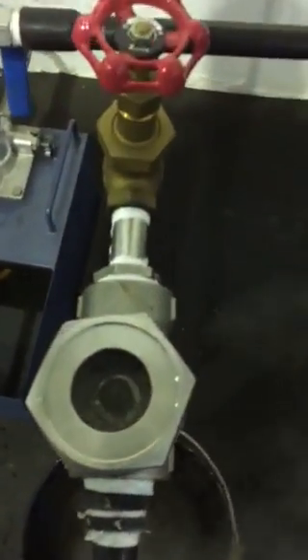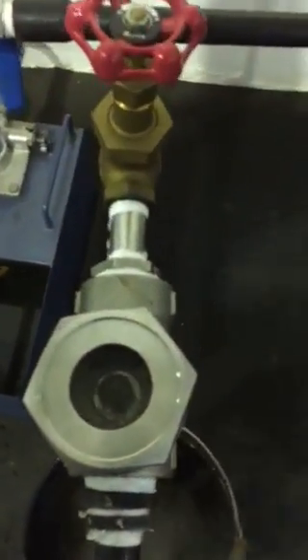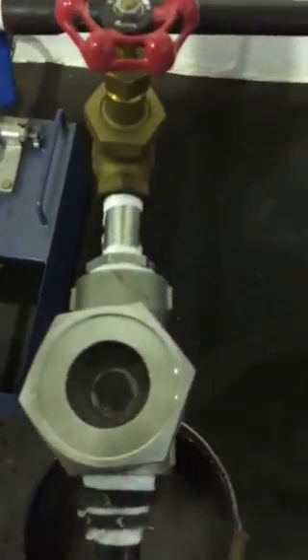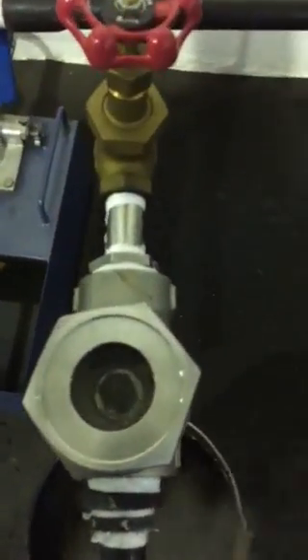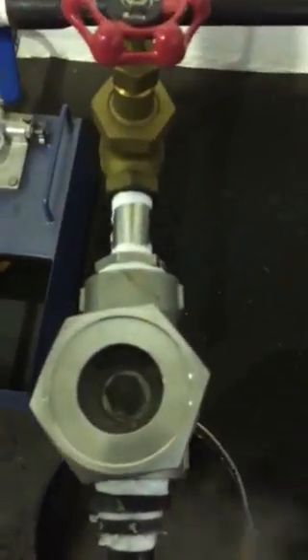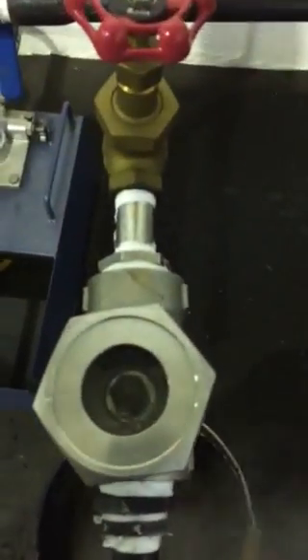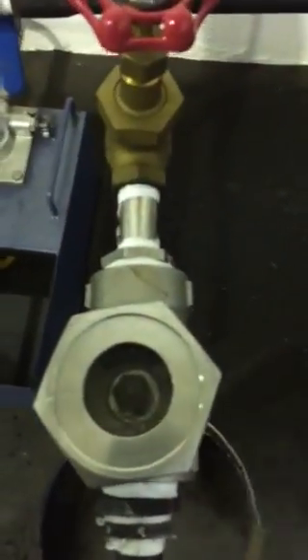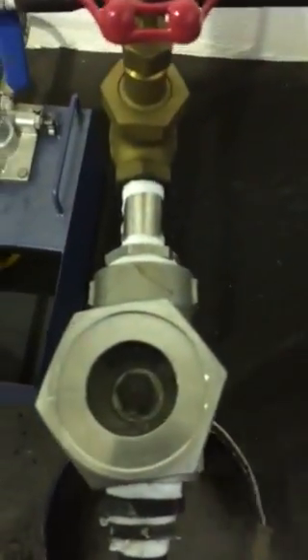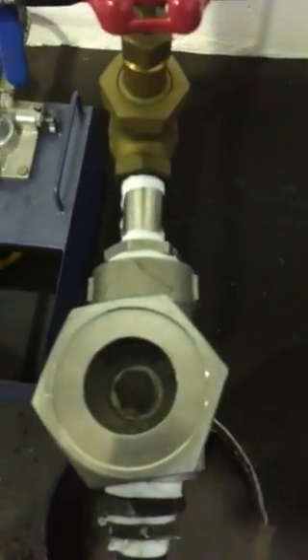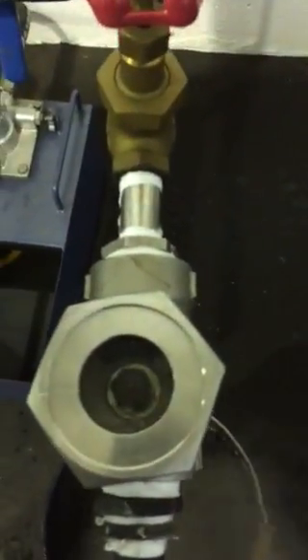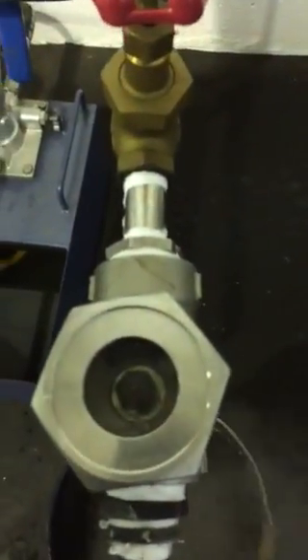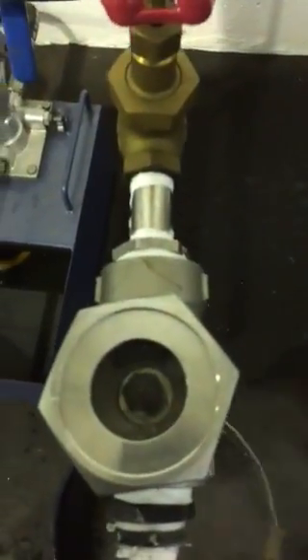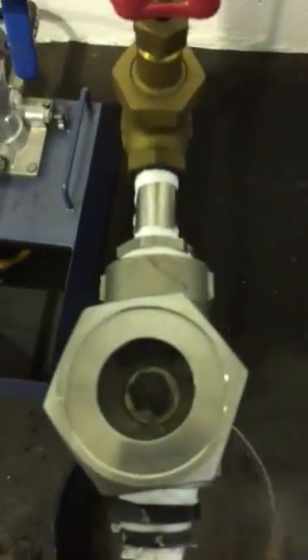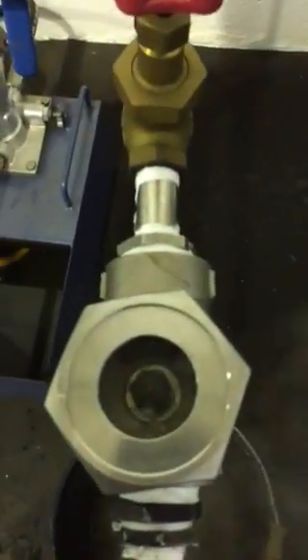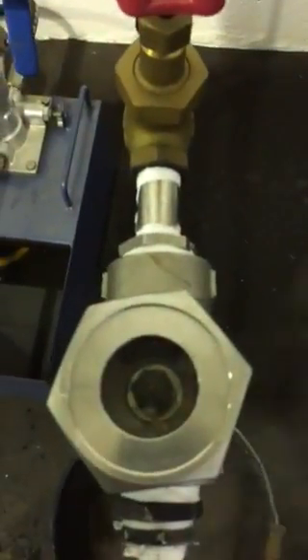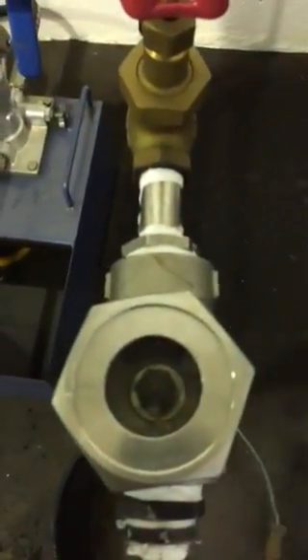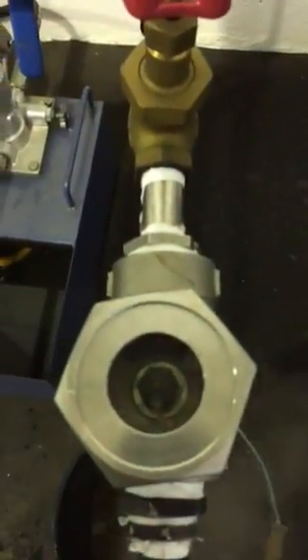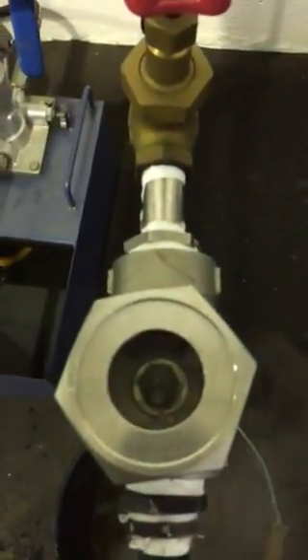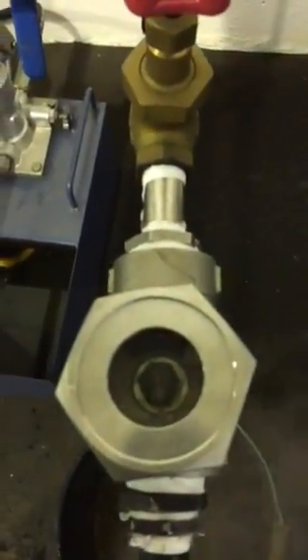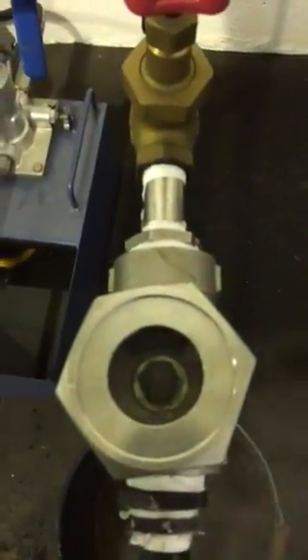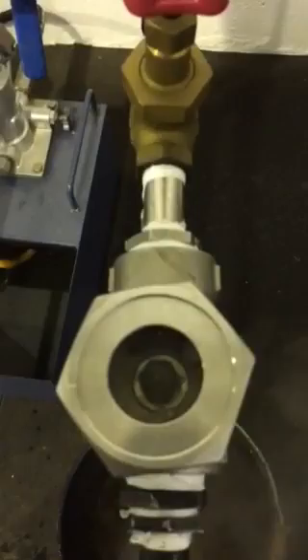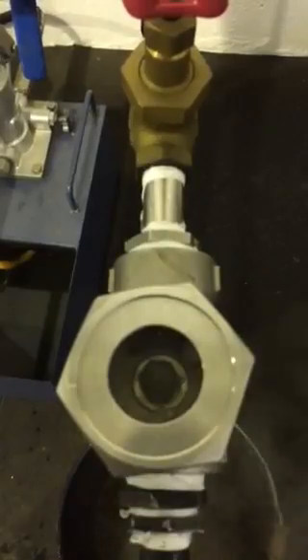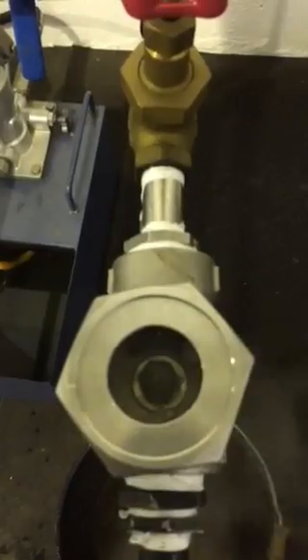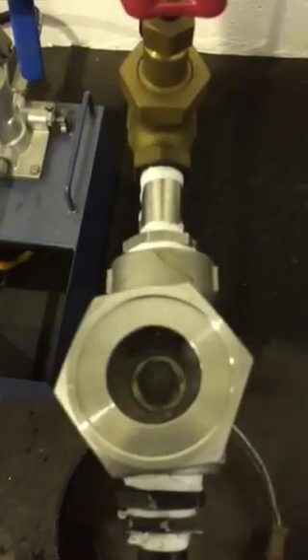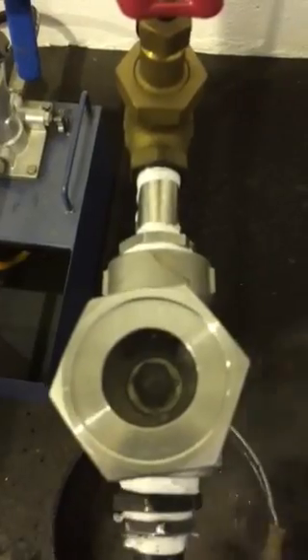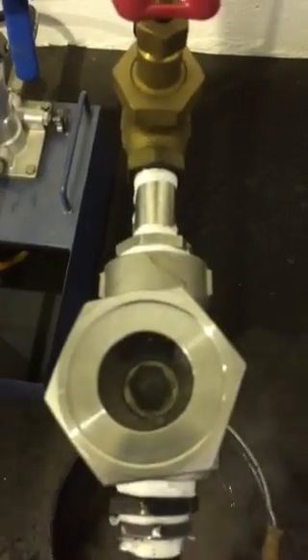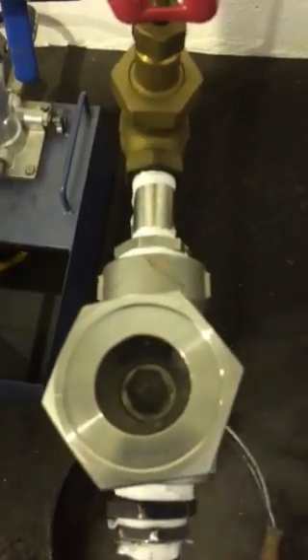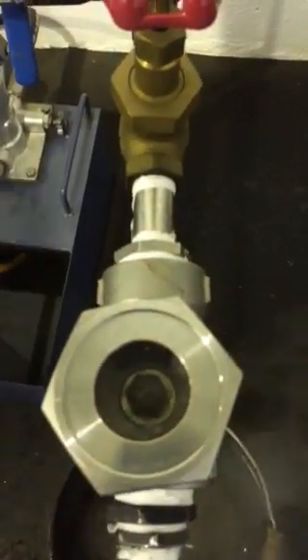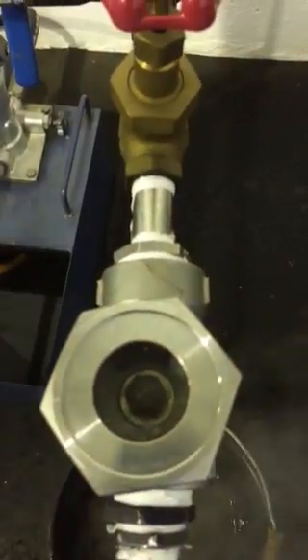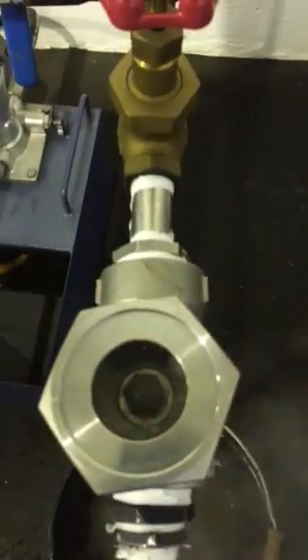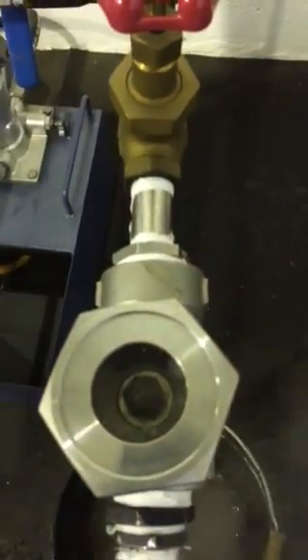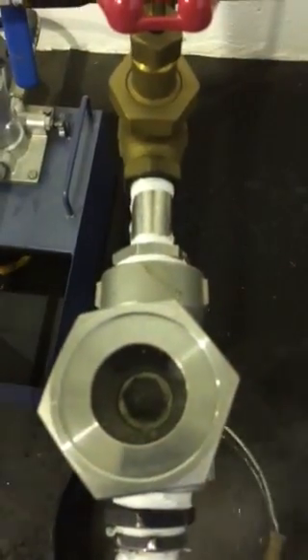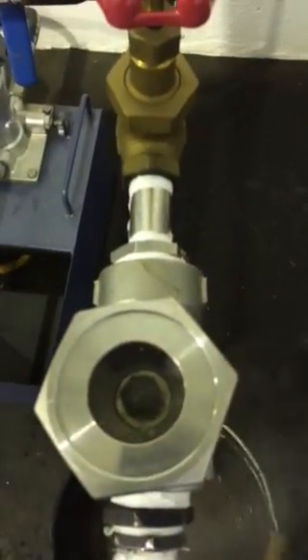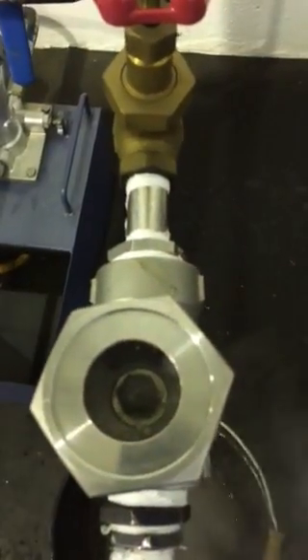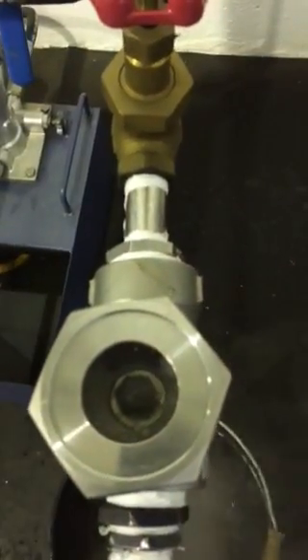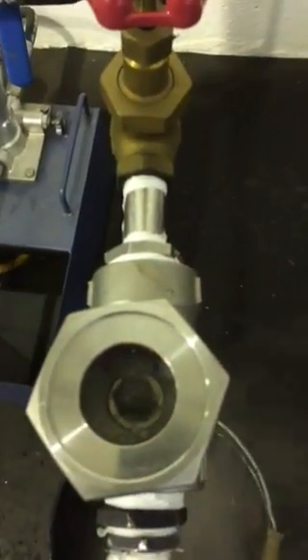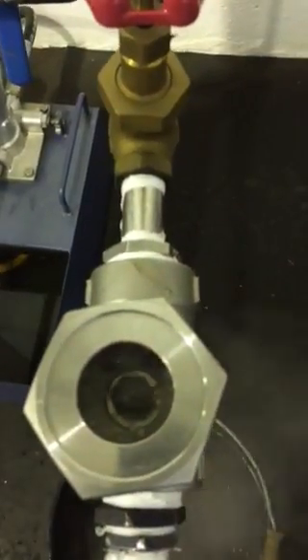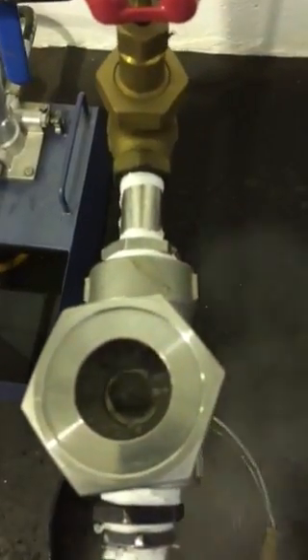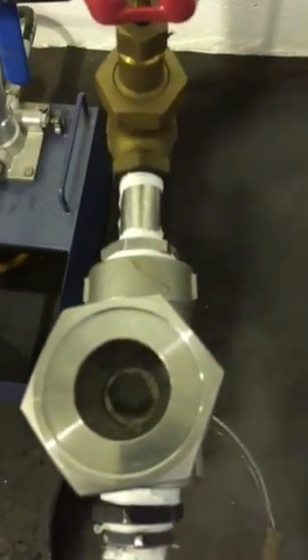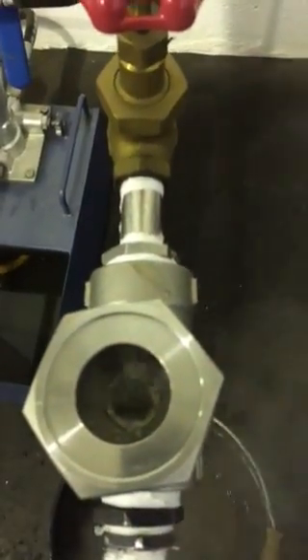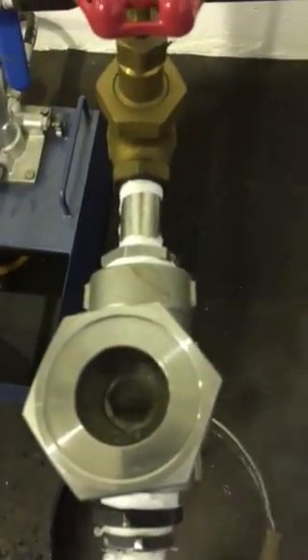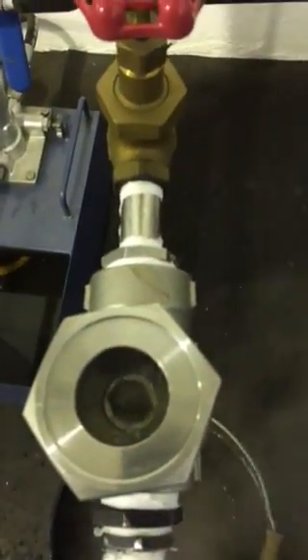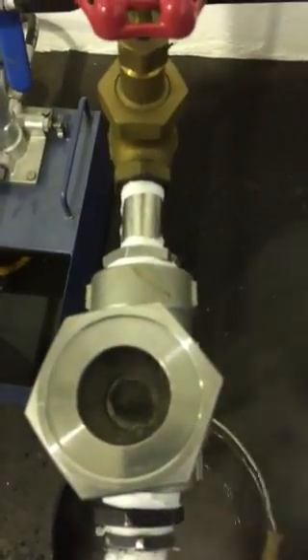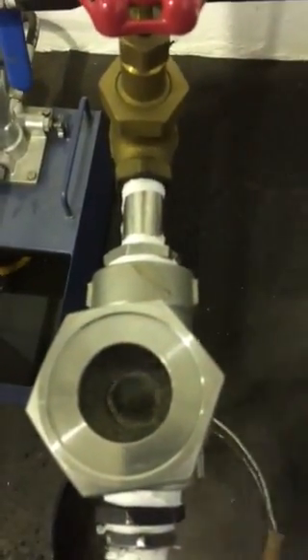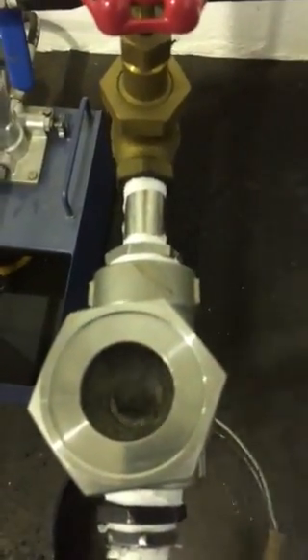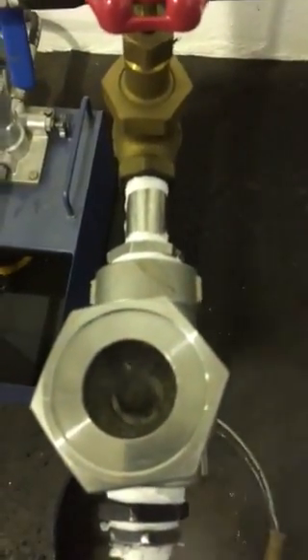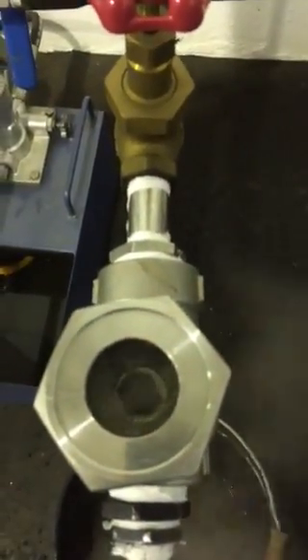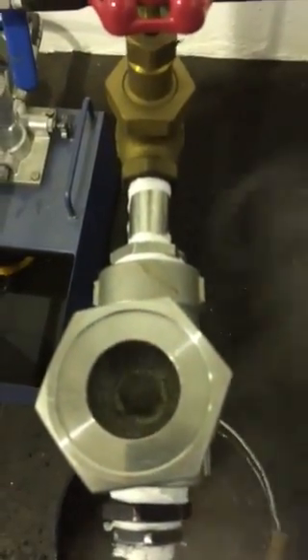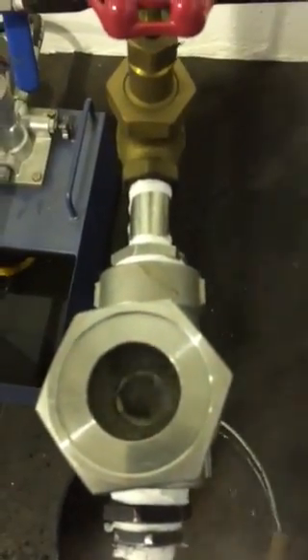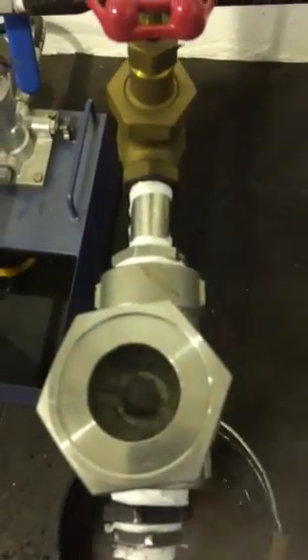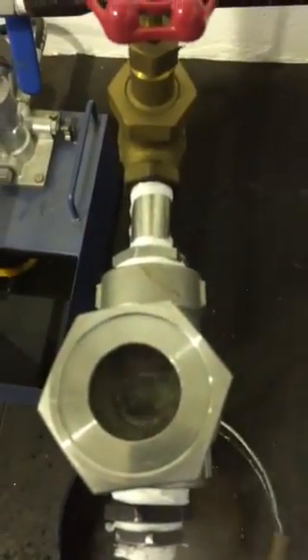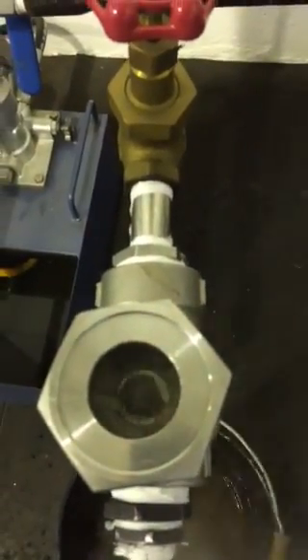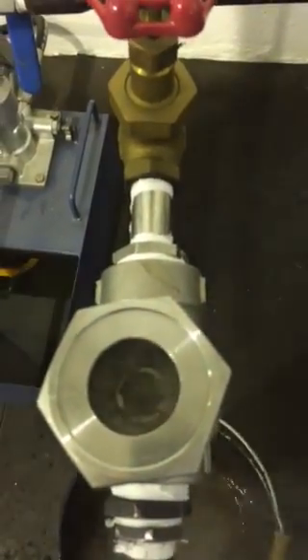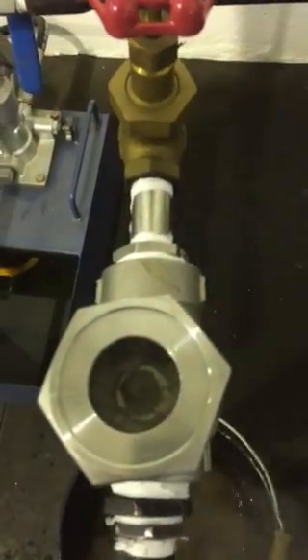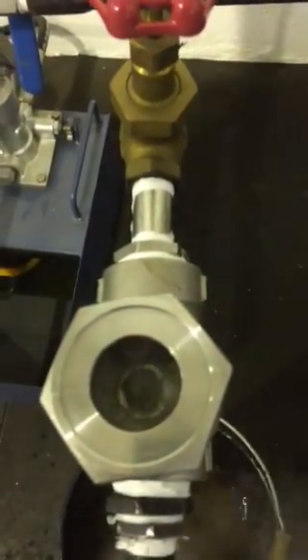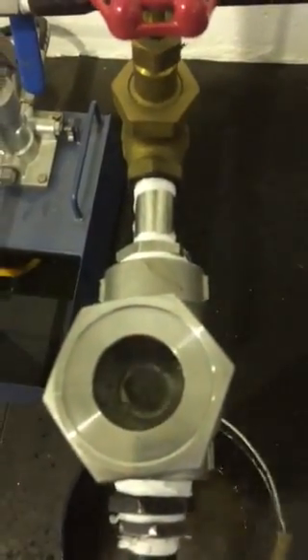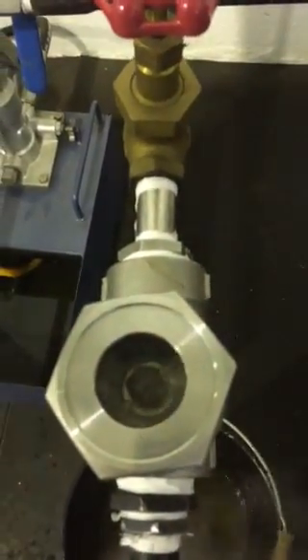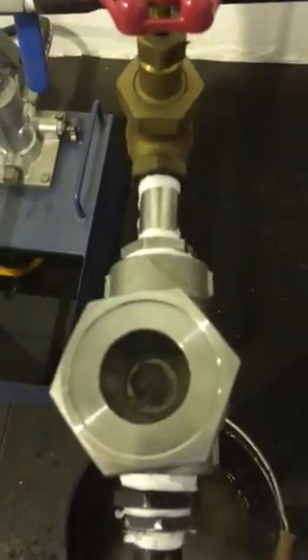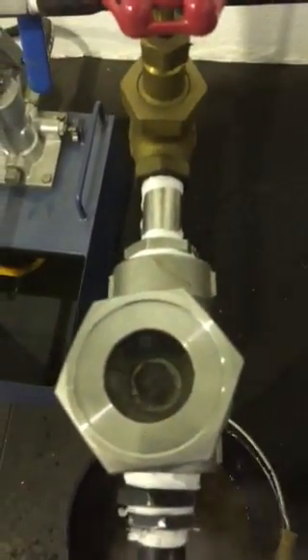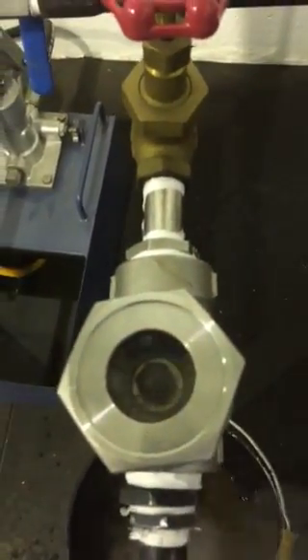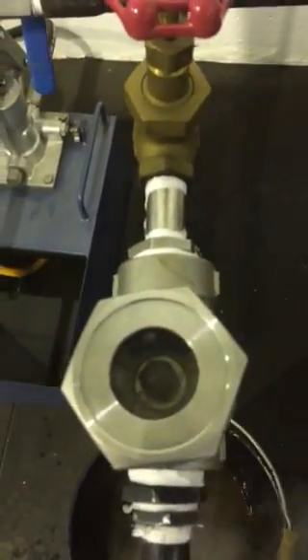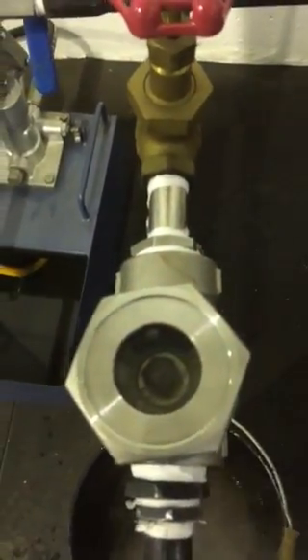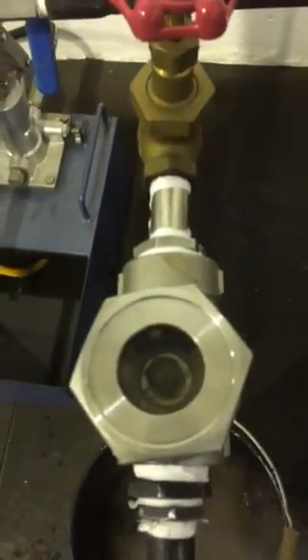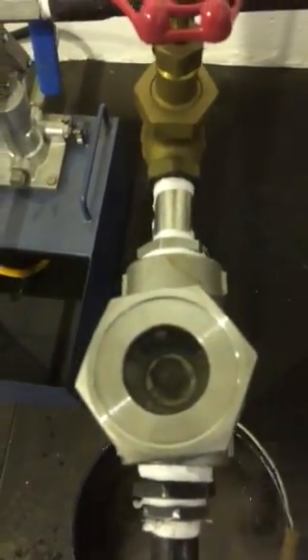This is just an interesting demonstration of how the trap actually works in its internals.